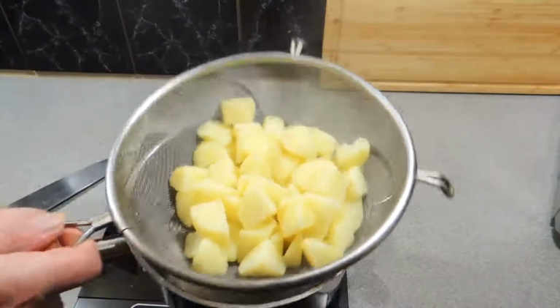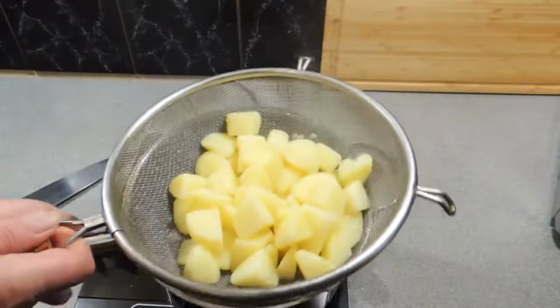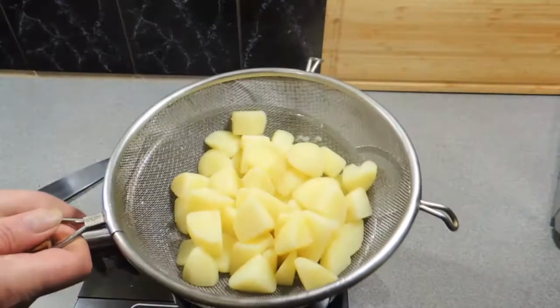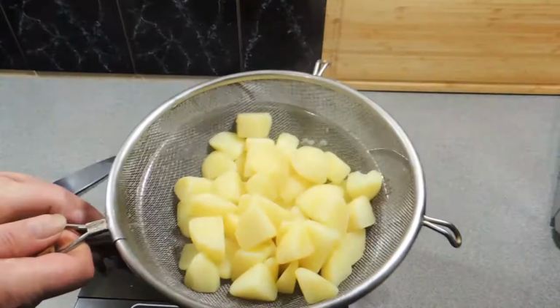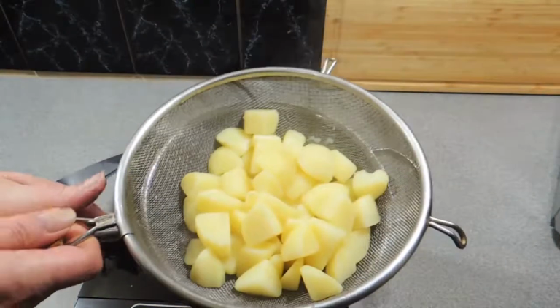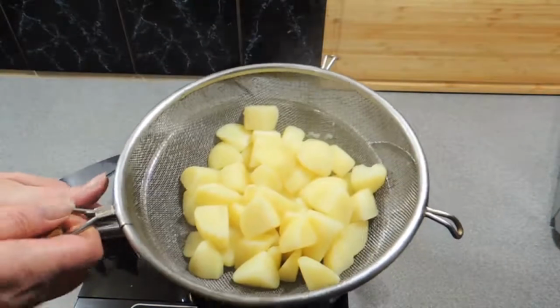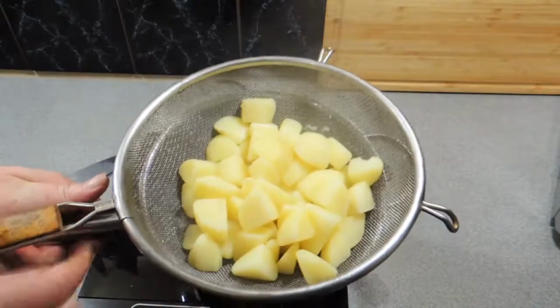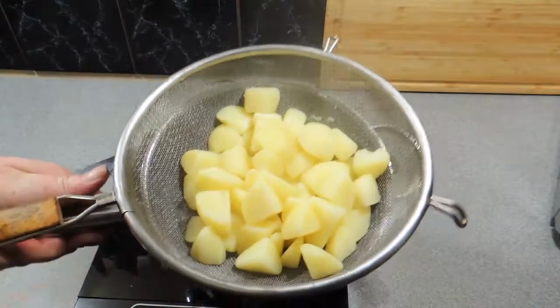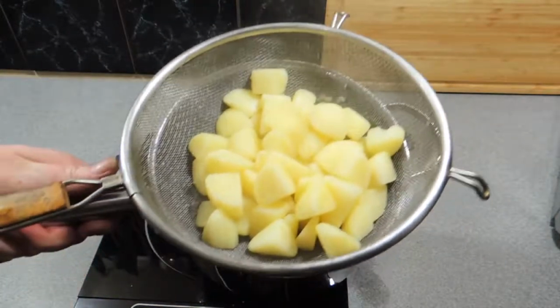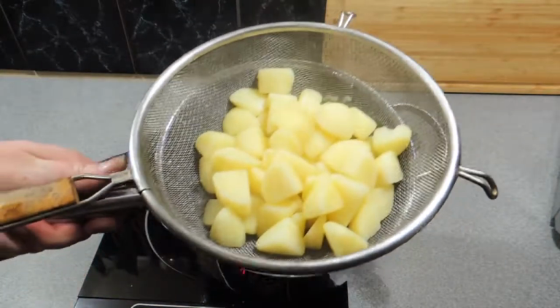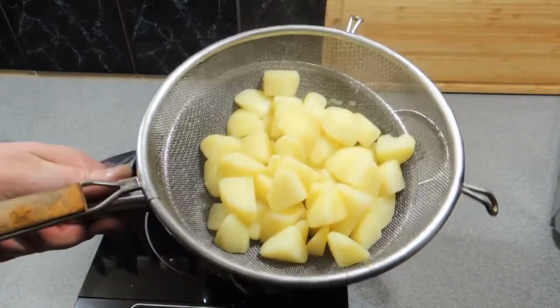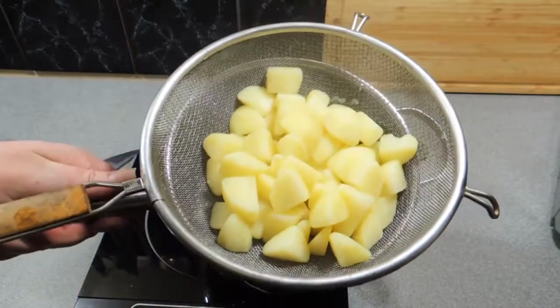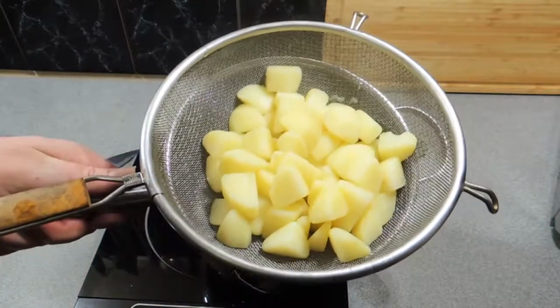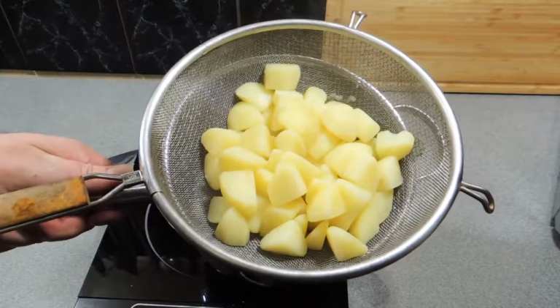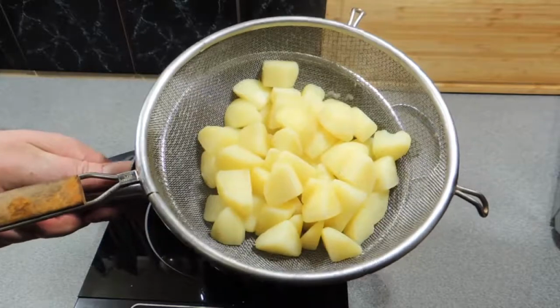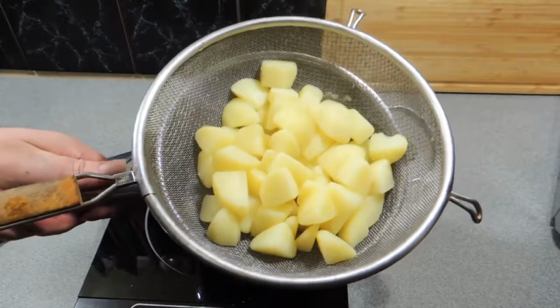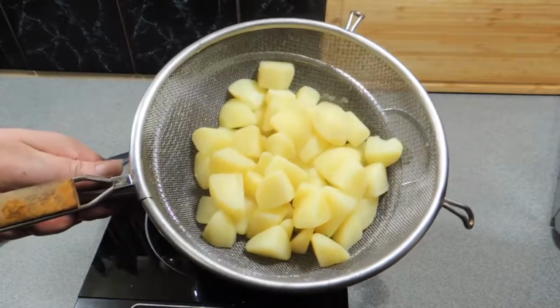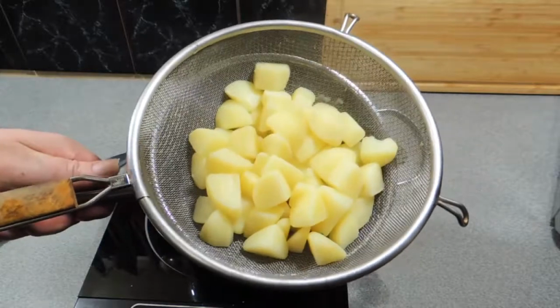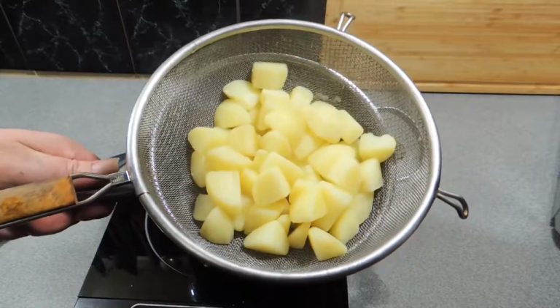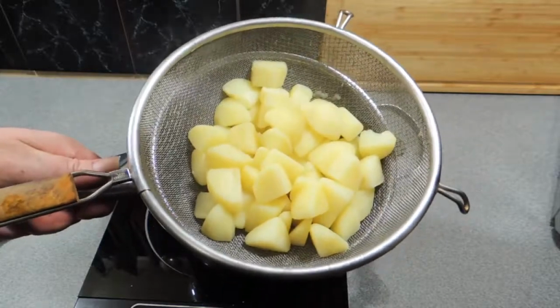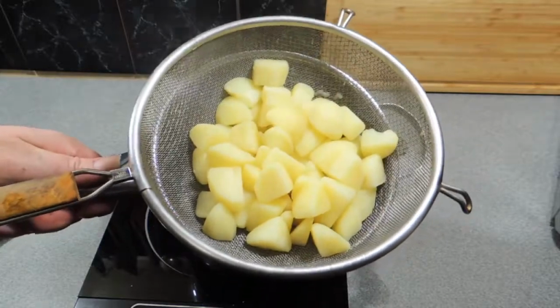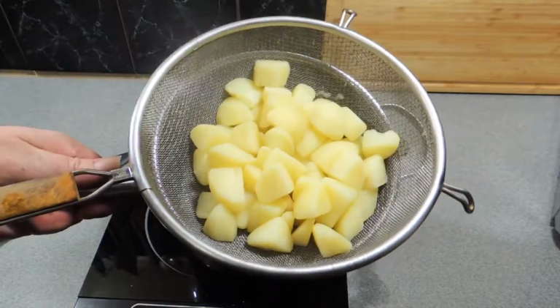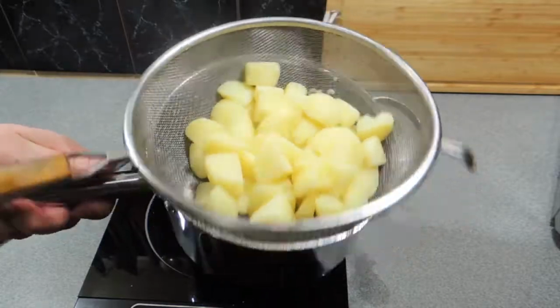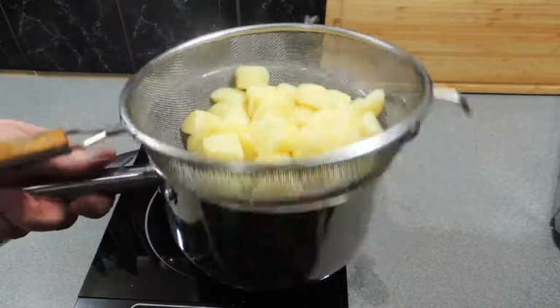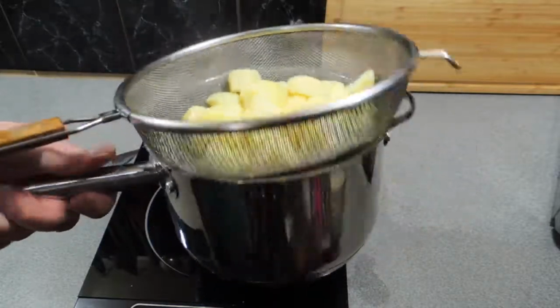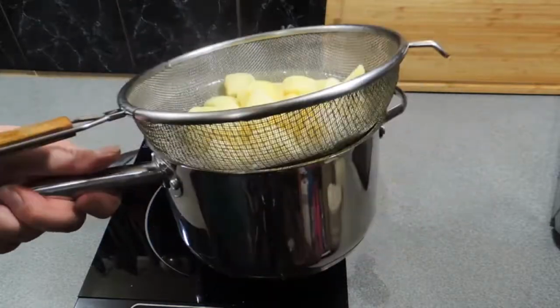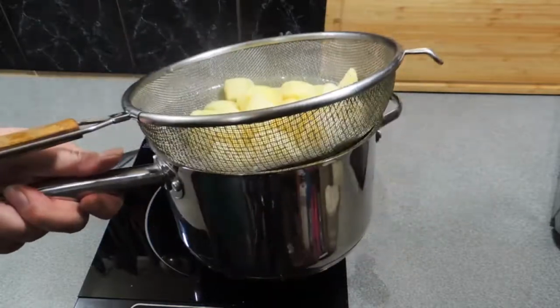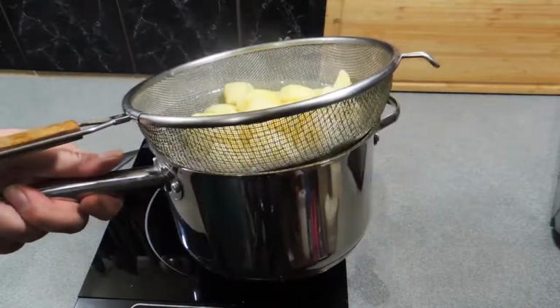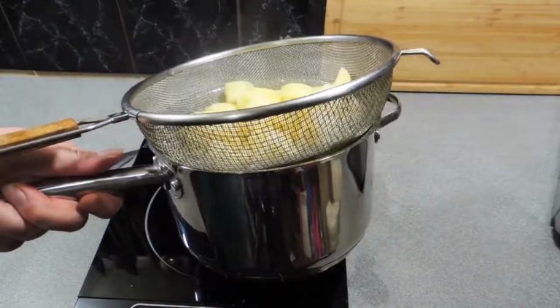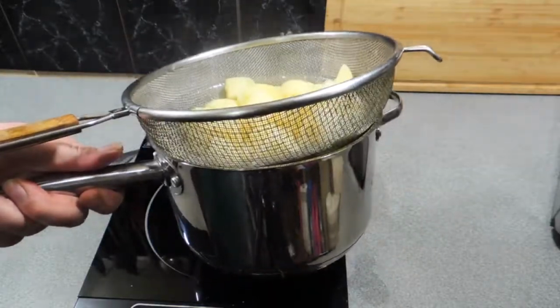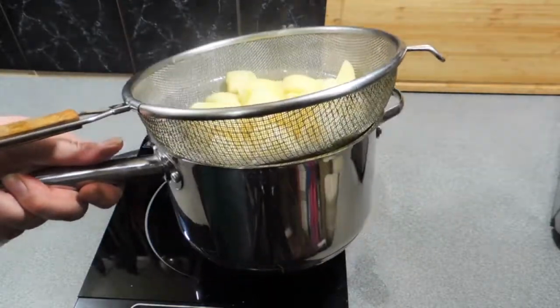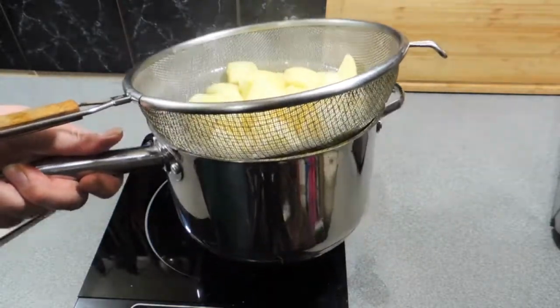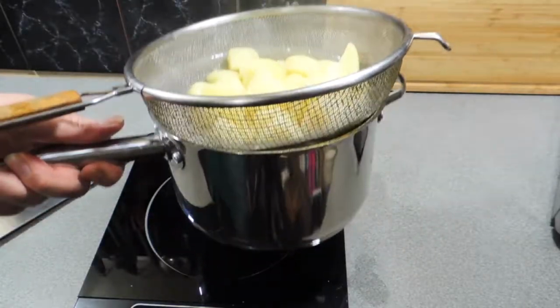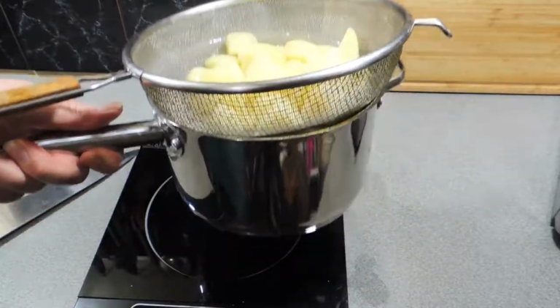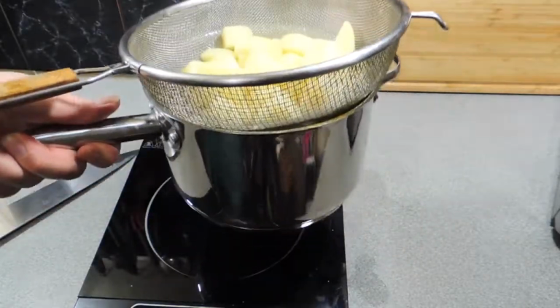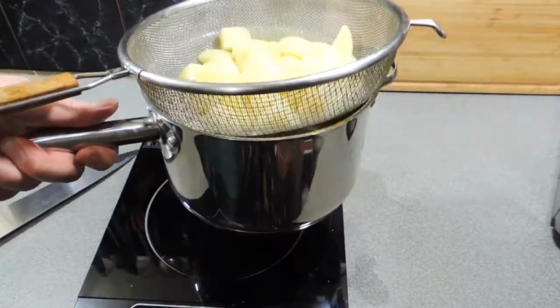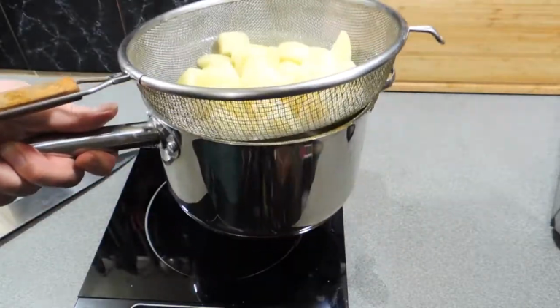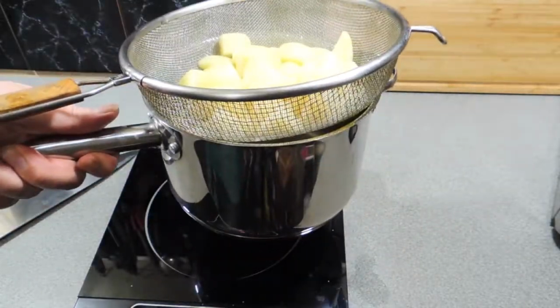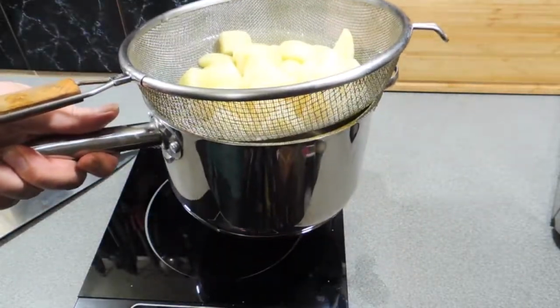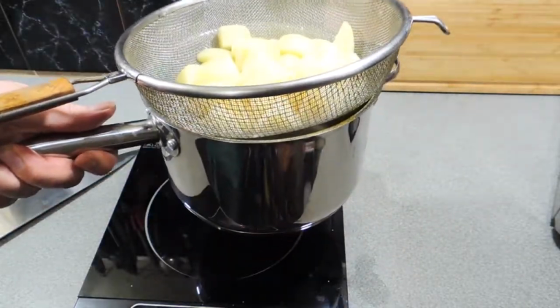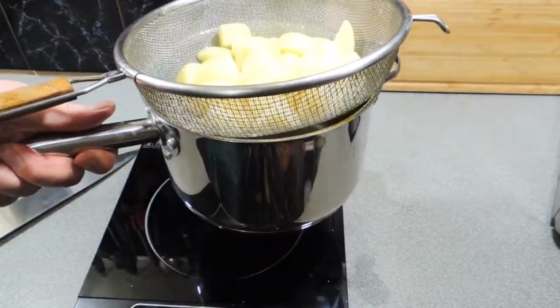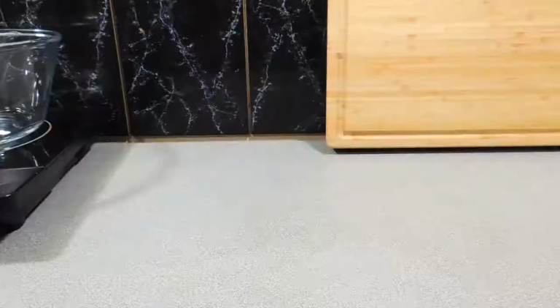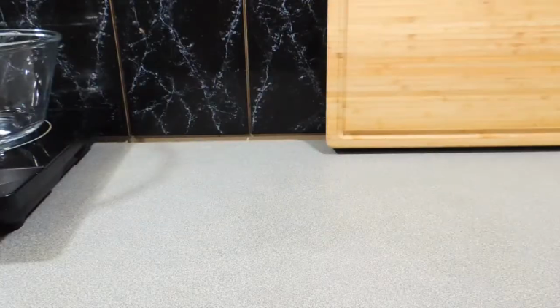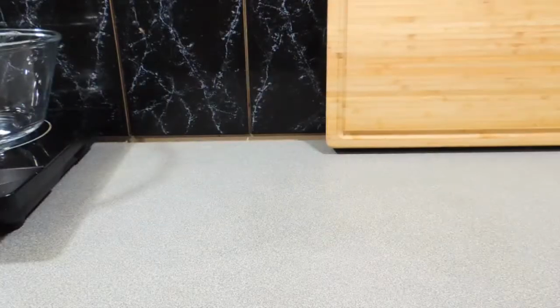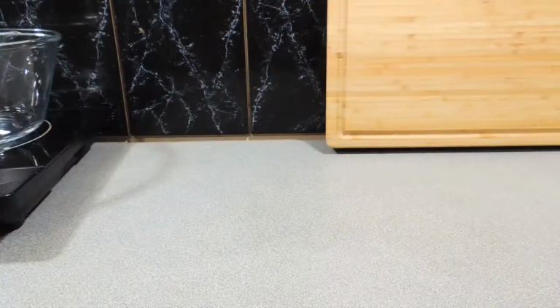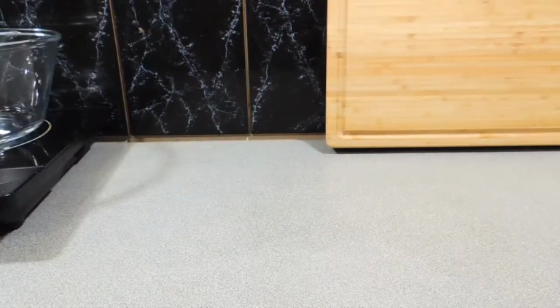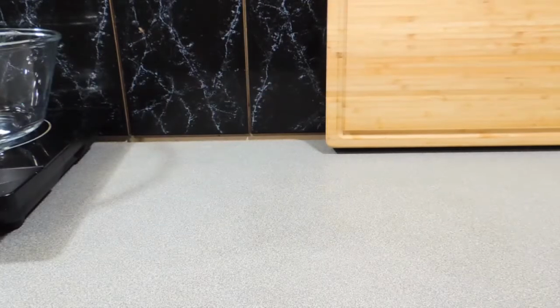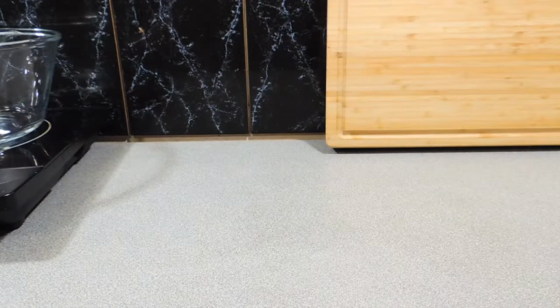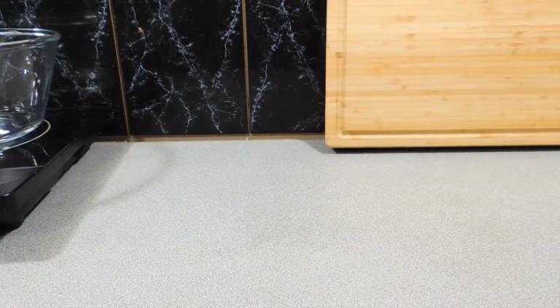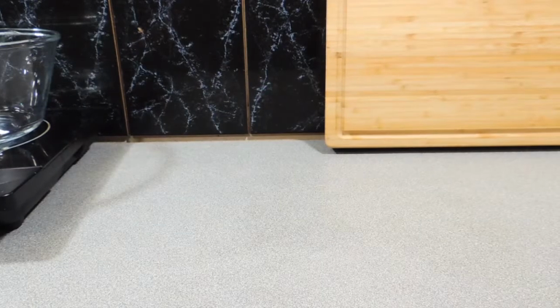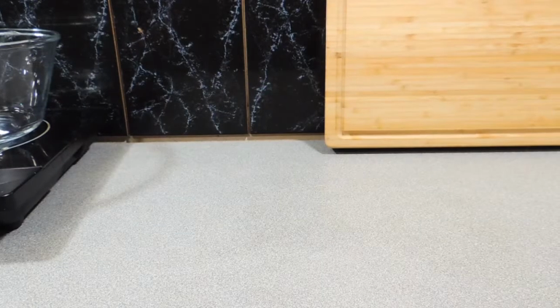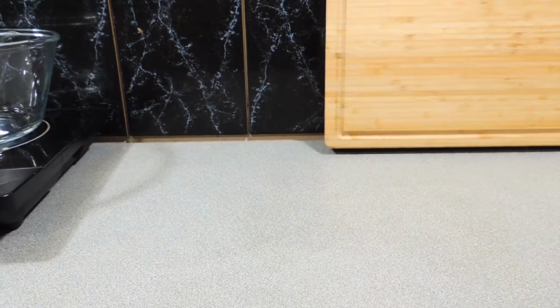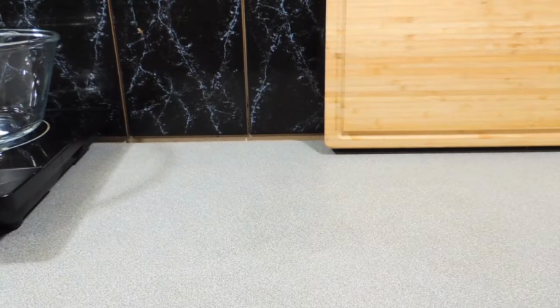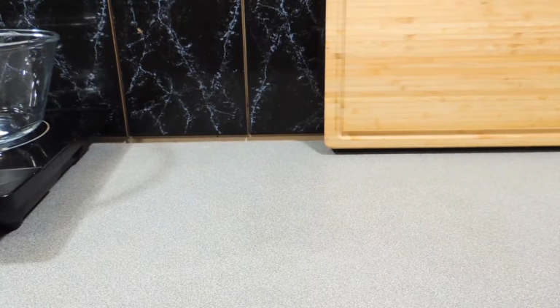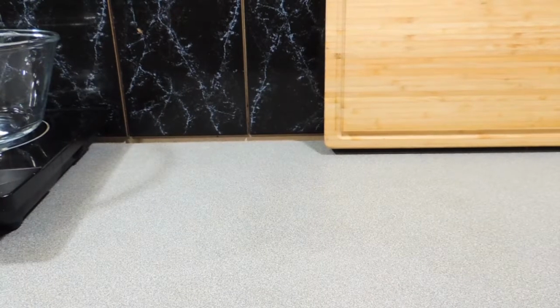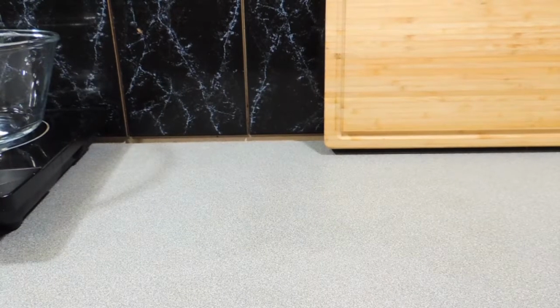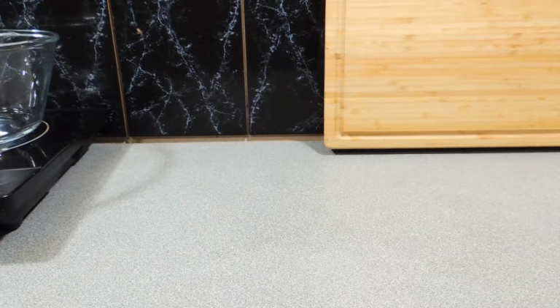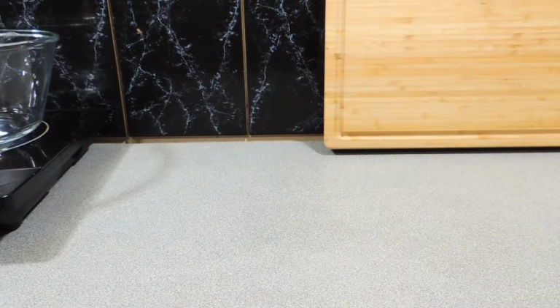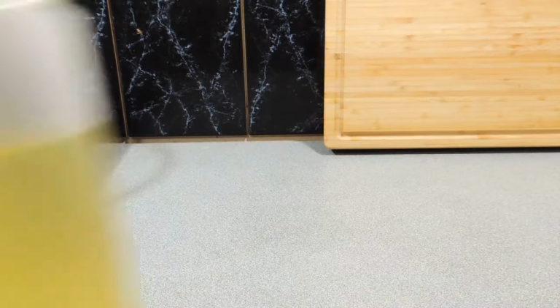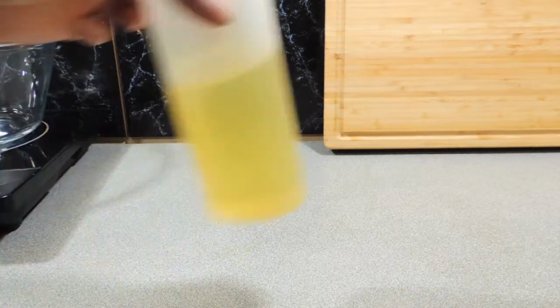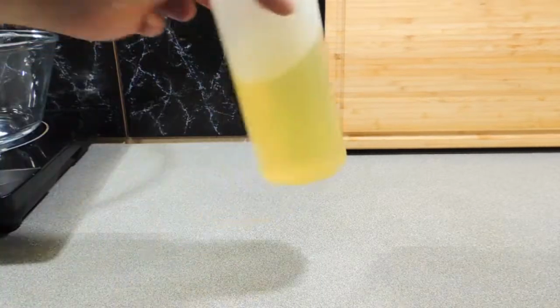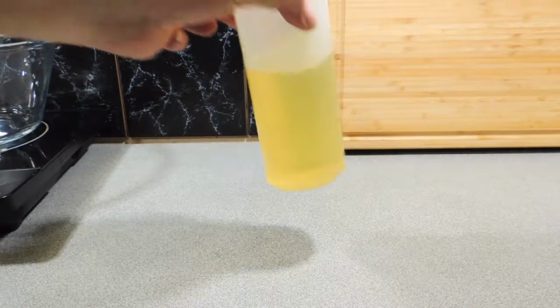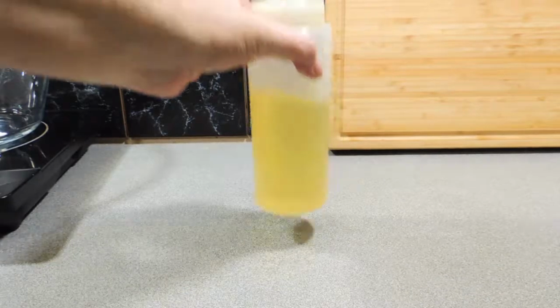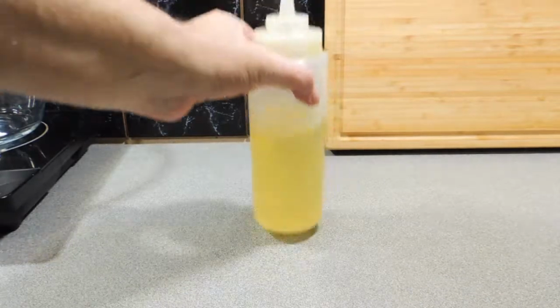I'm going to bring them down to room temperature, then put them in the refrigerator and let them chill right down.